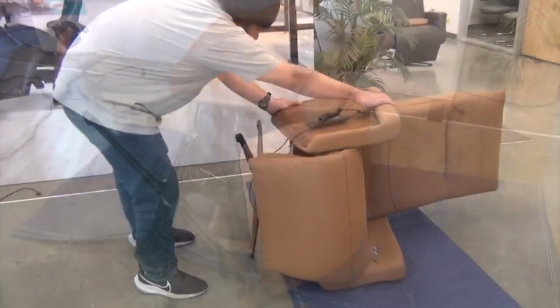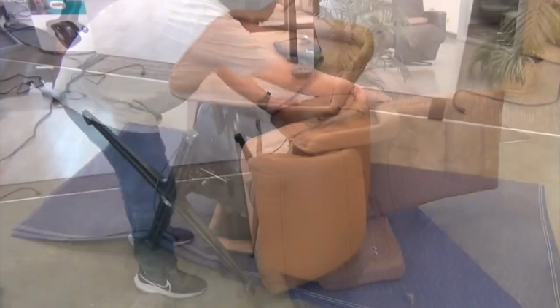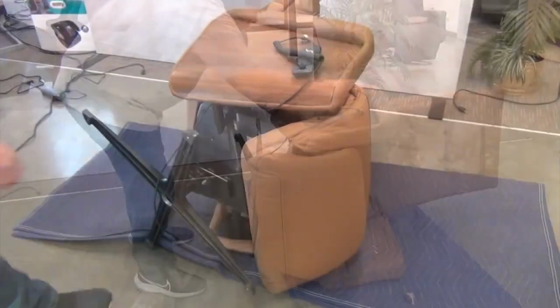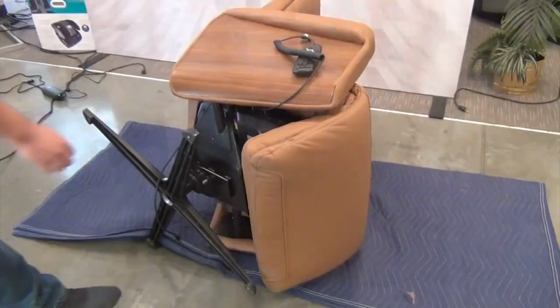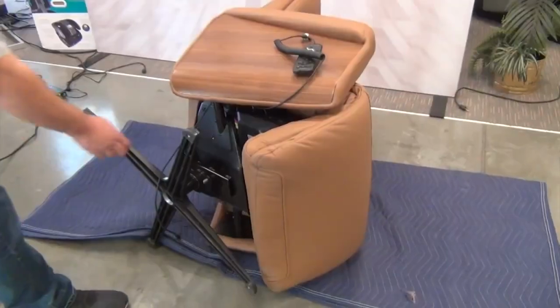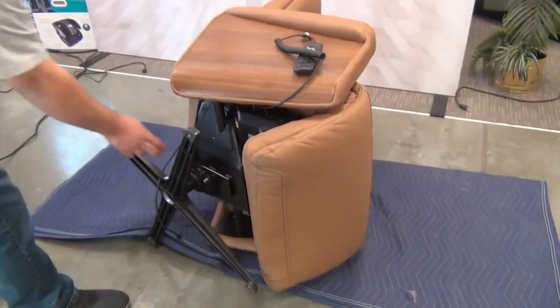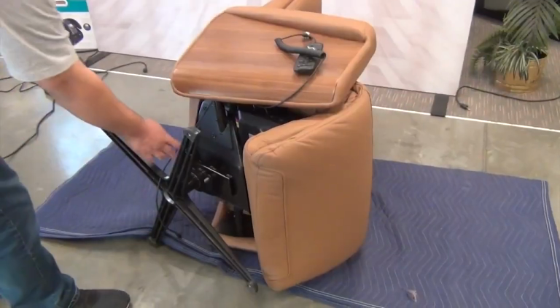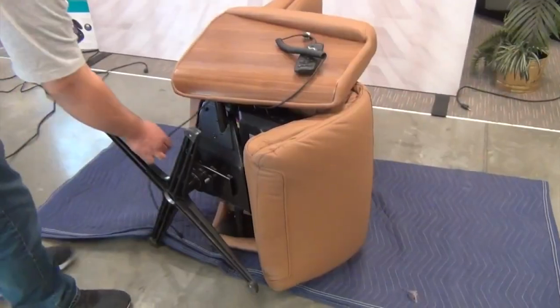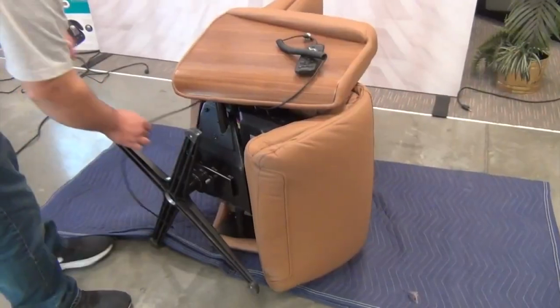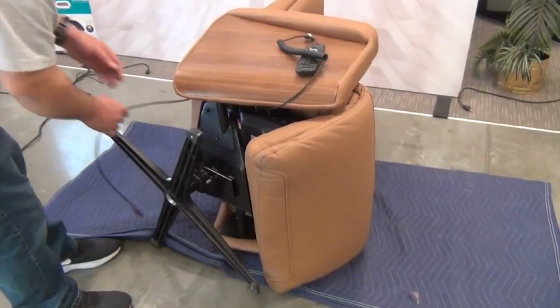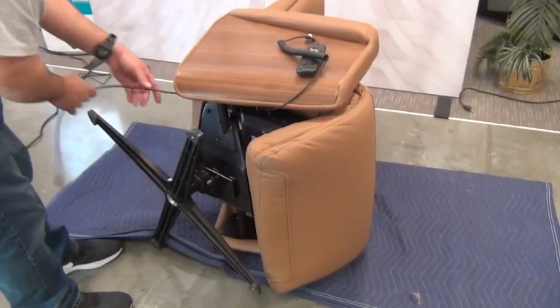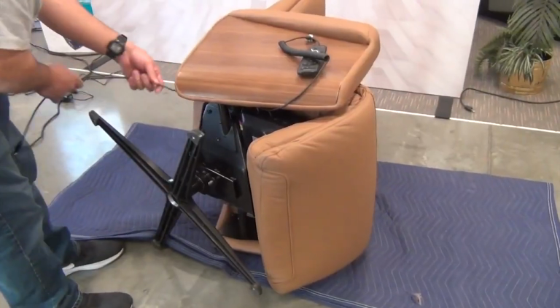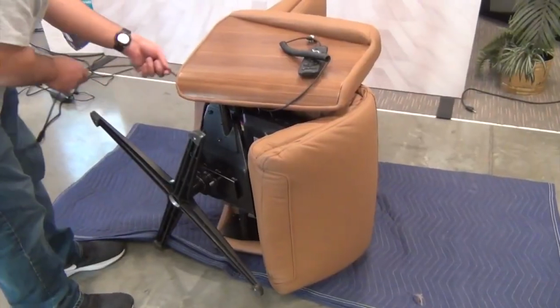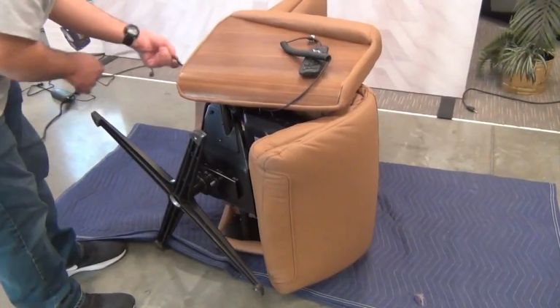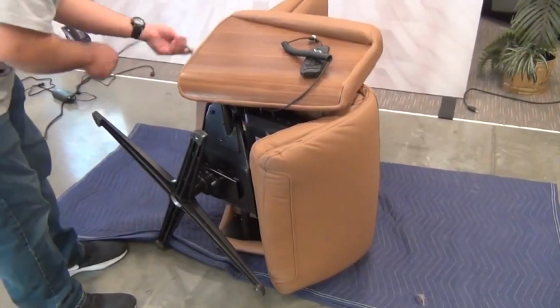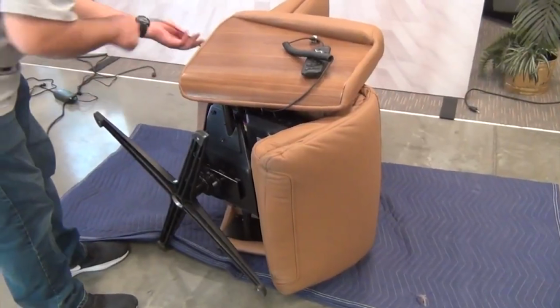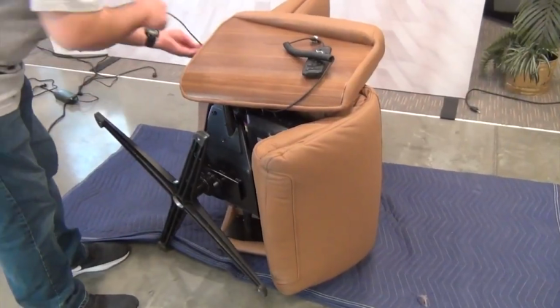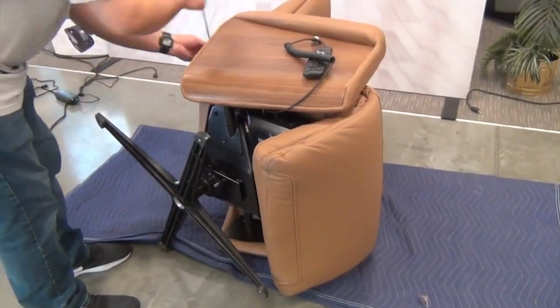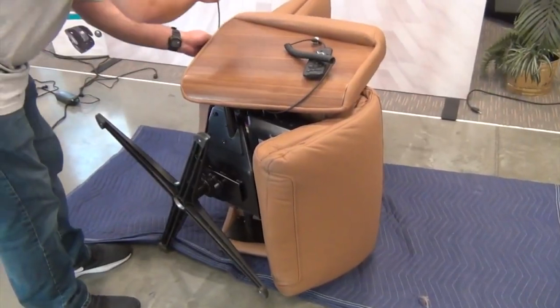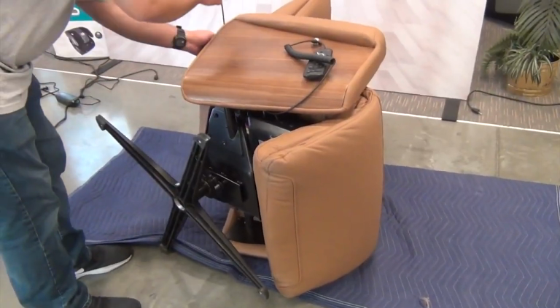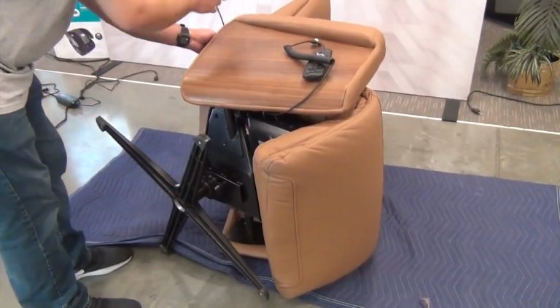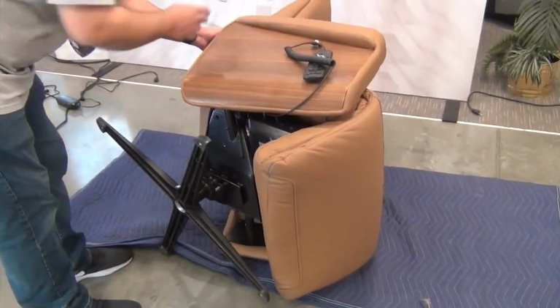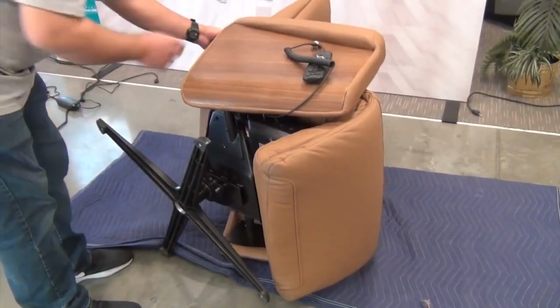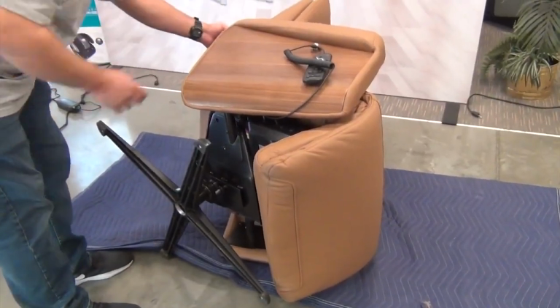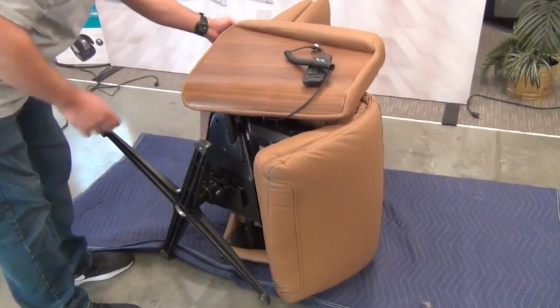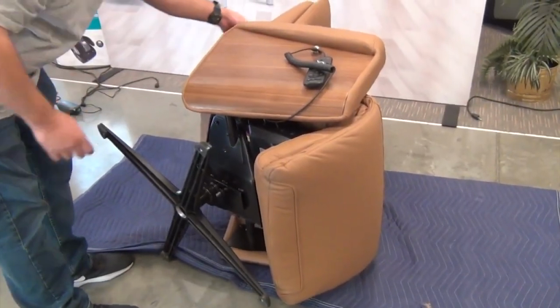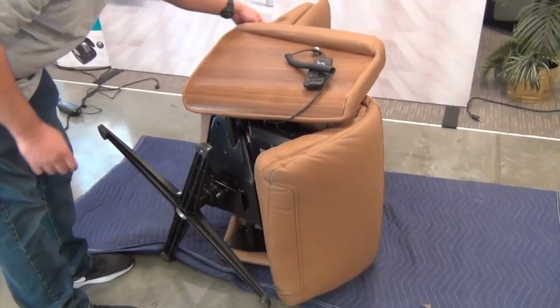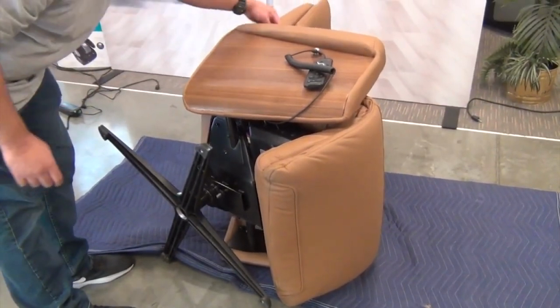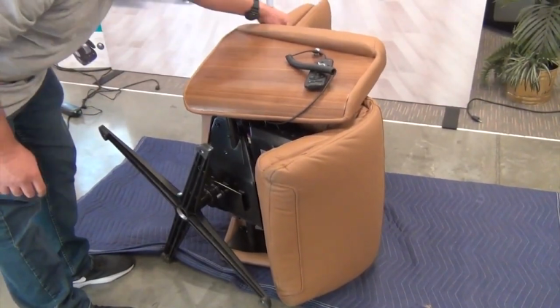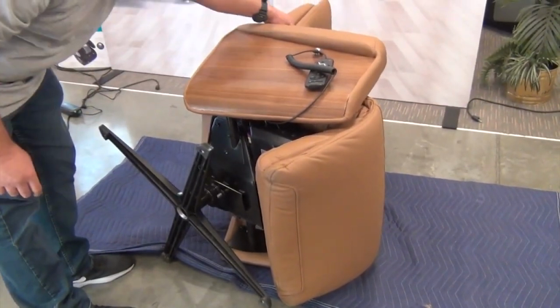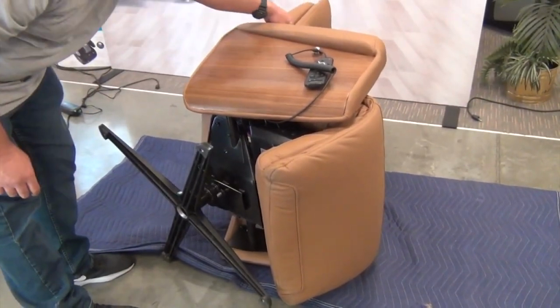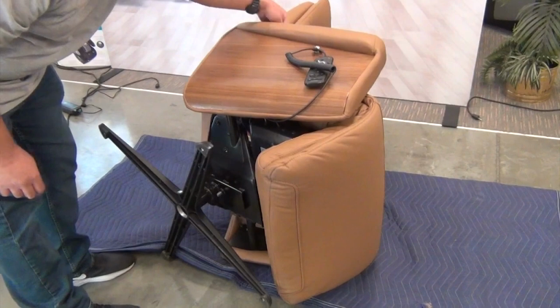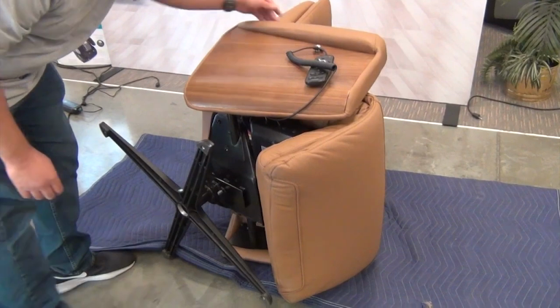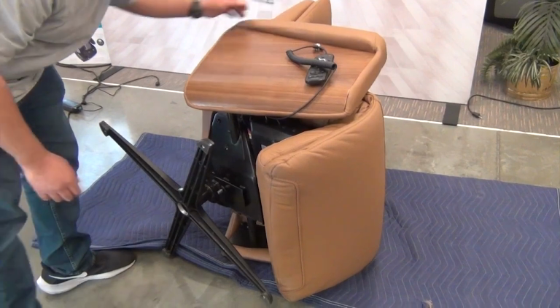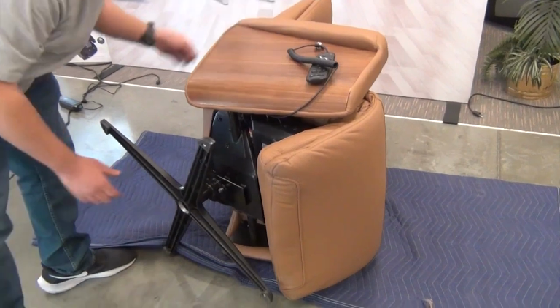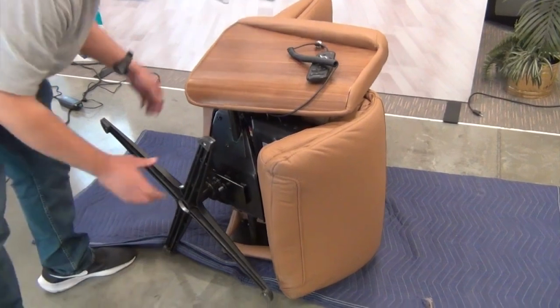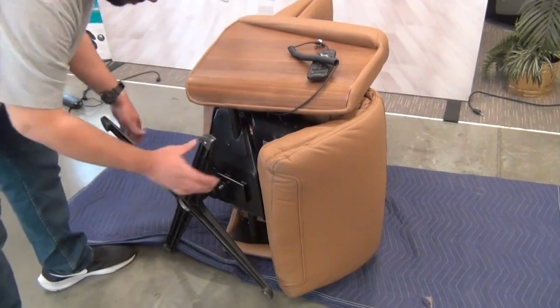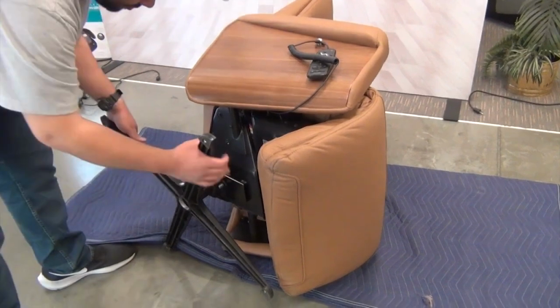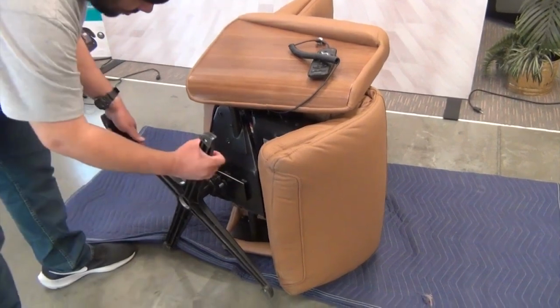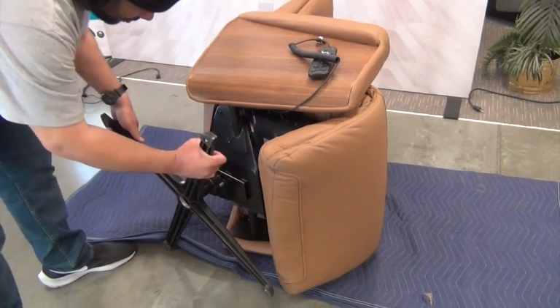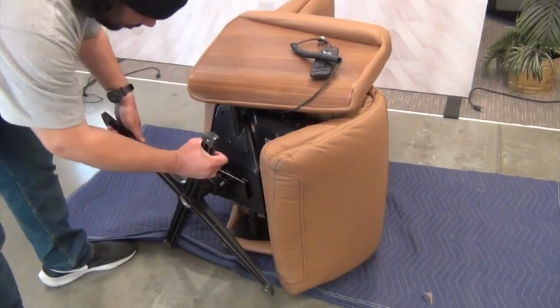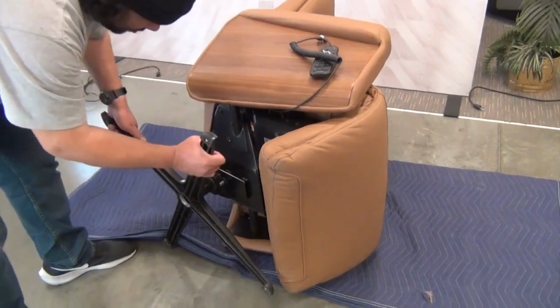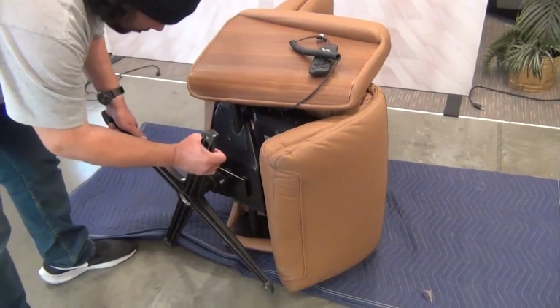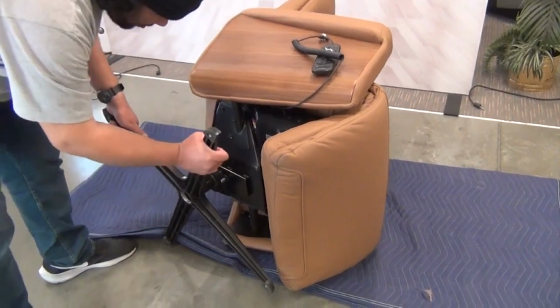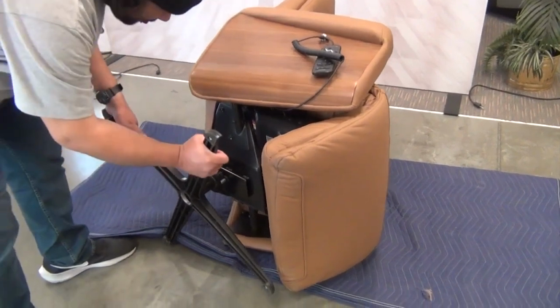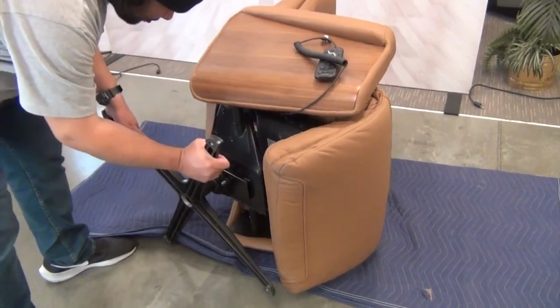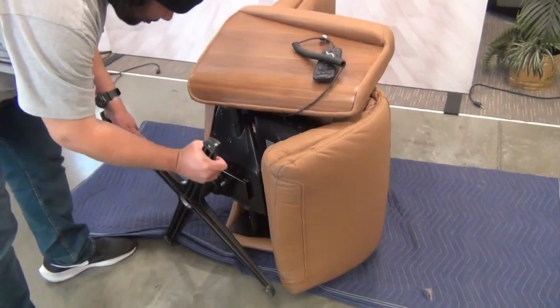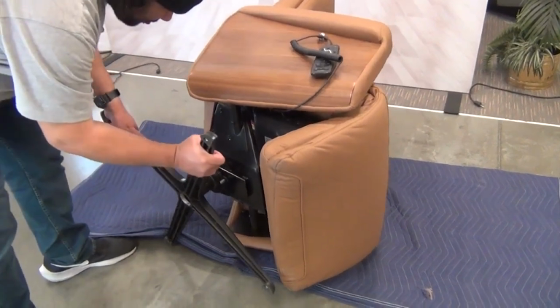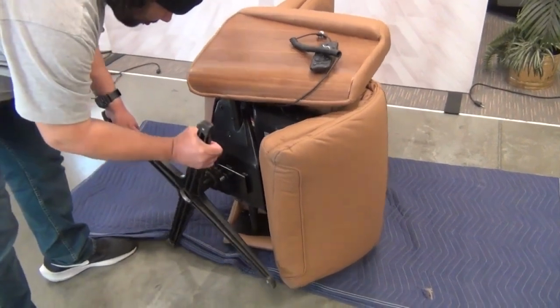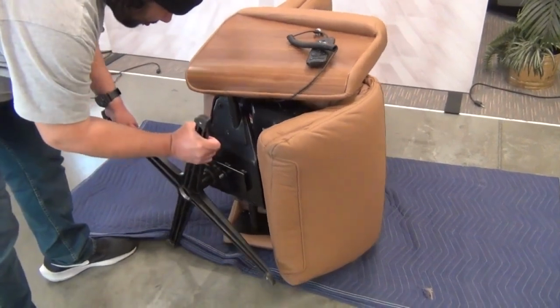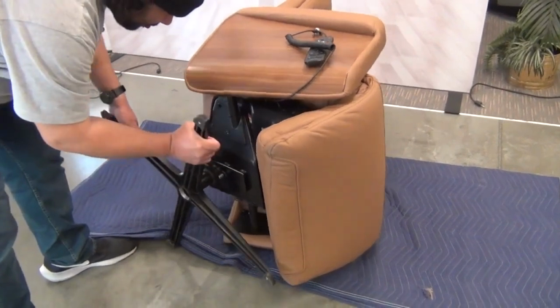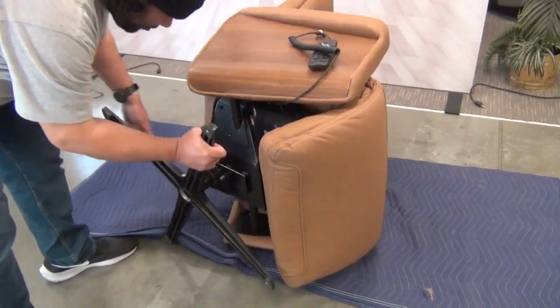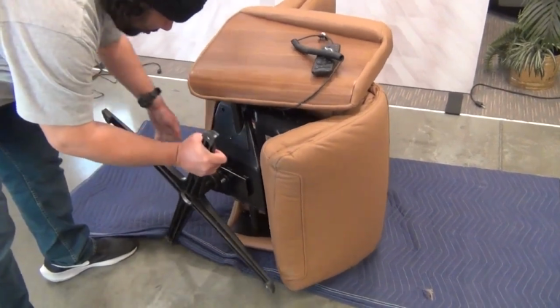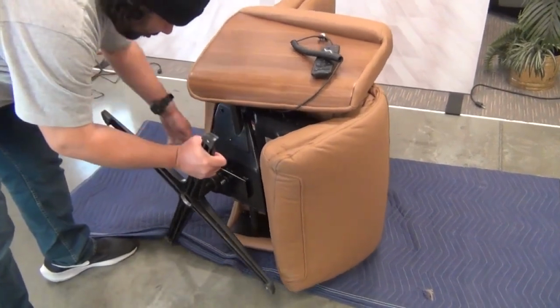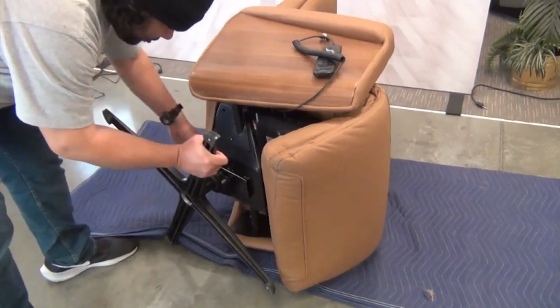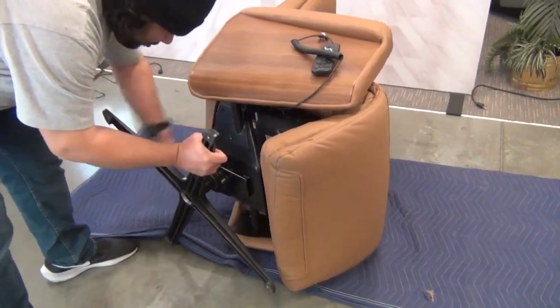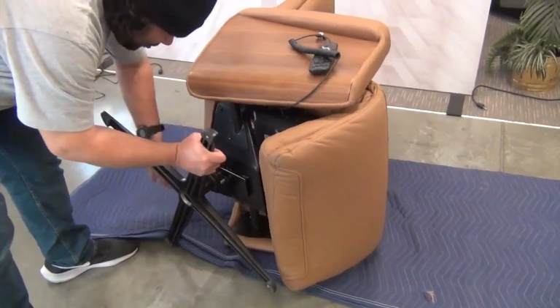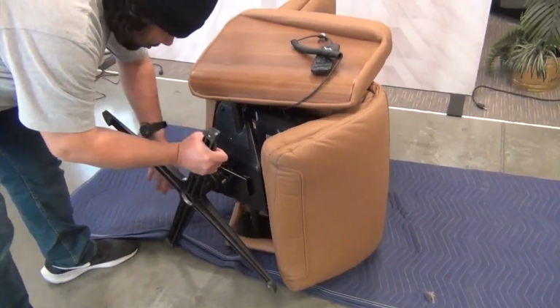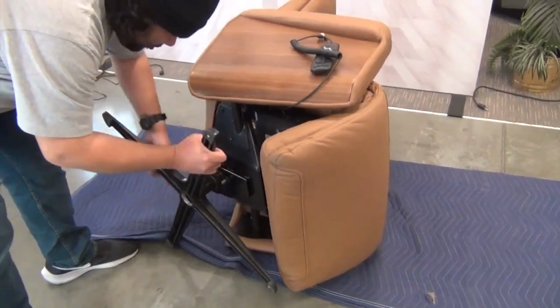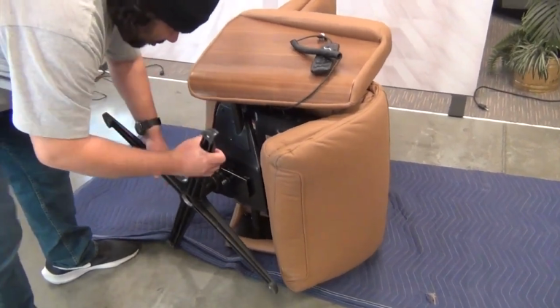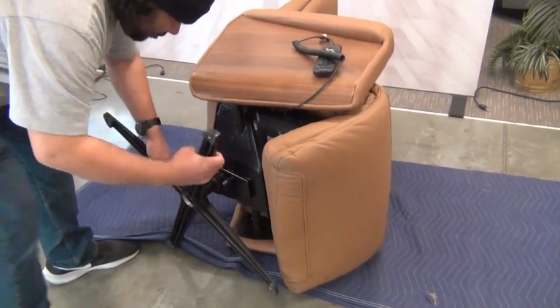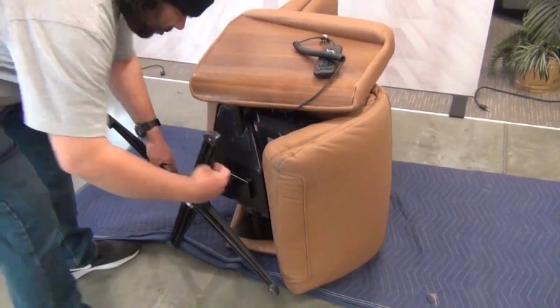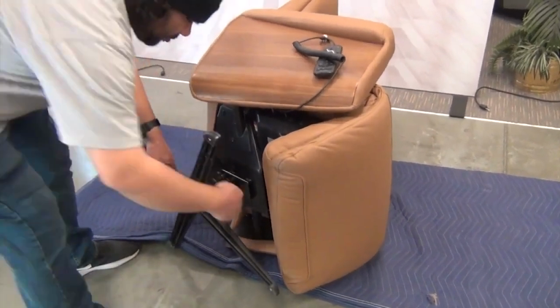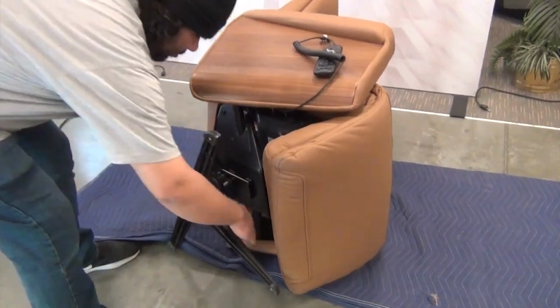Move the power cable out of the way, then strike the top of the chair base feet, one at a time, to detach the chair base from the chair.